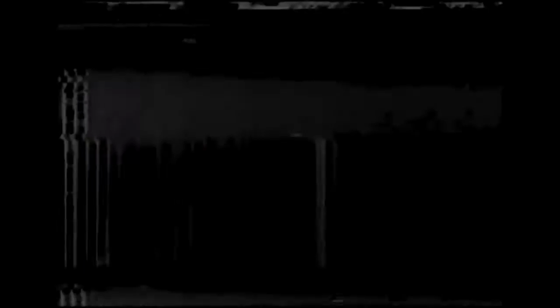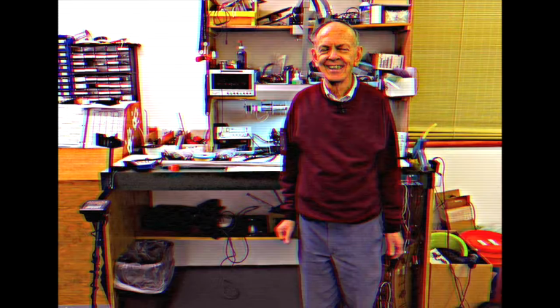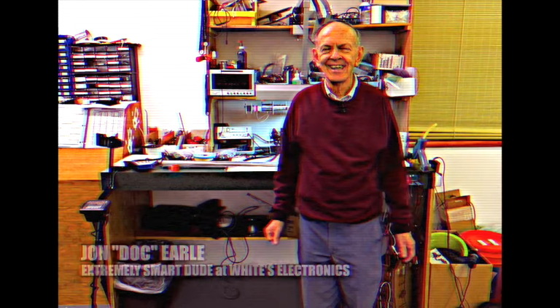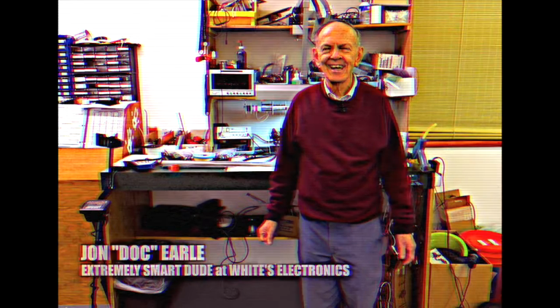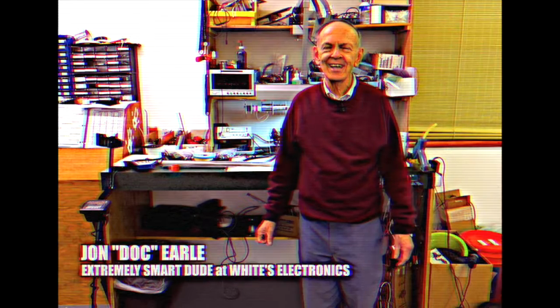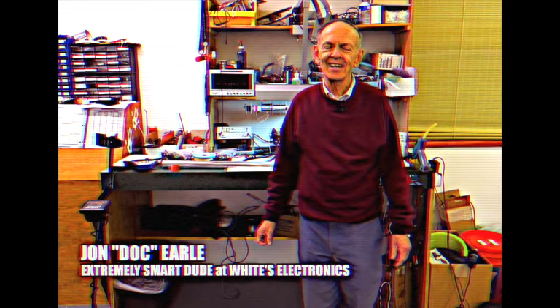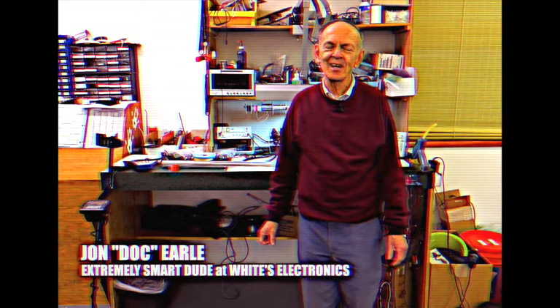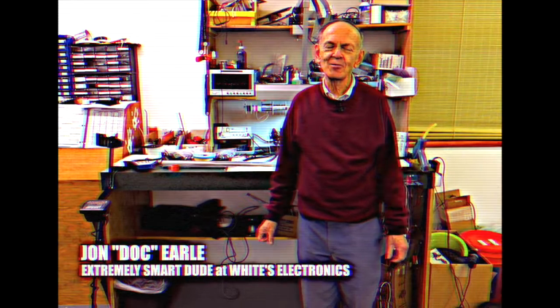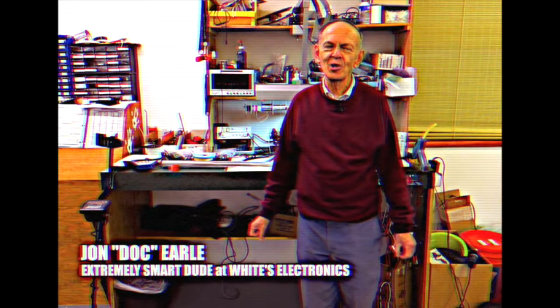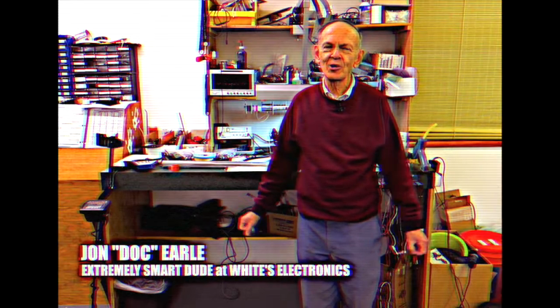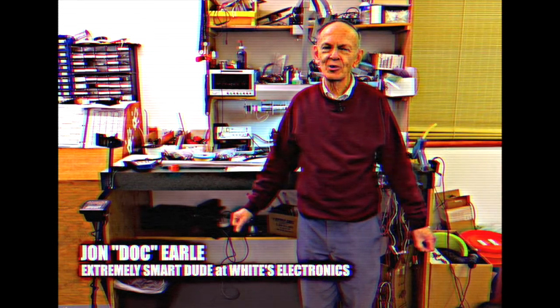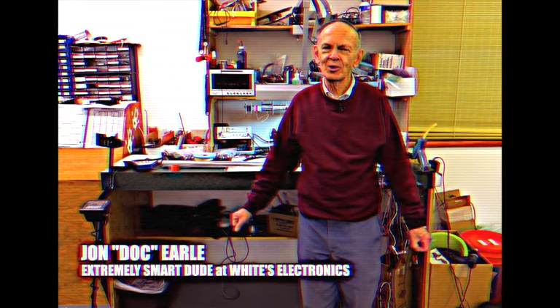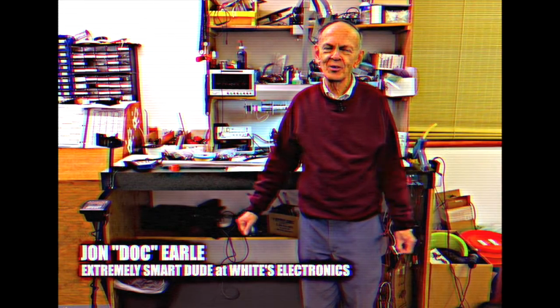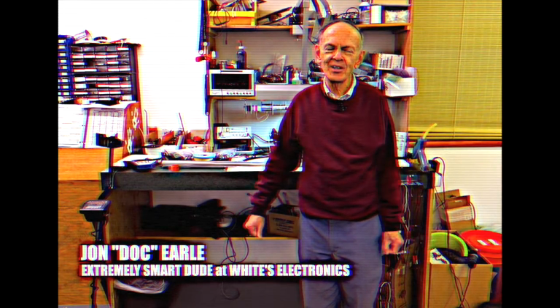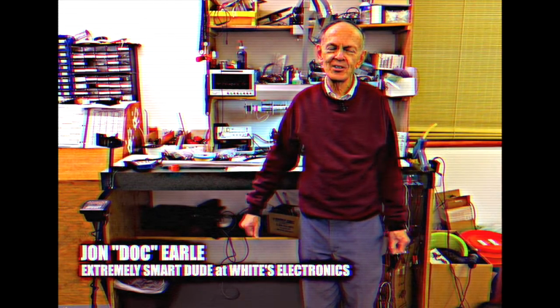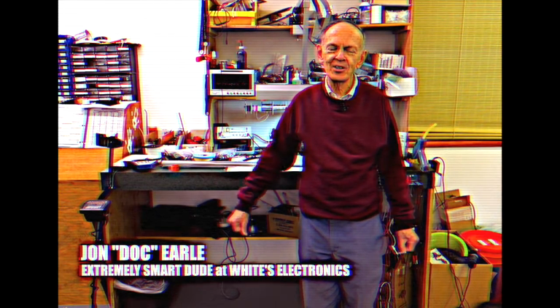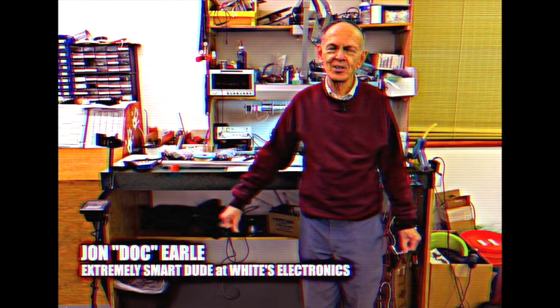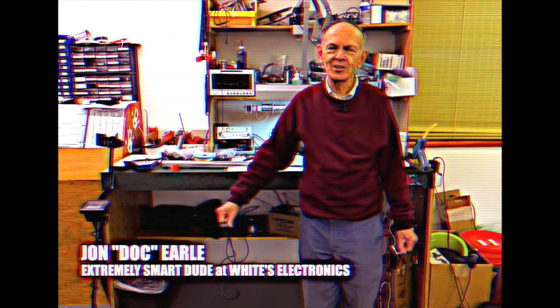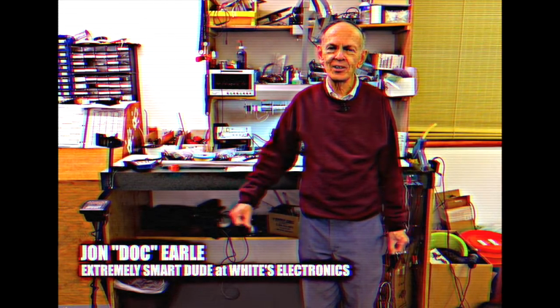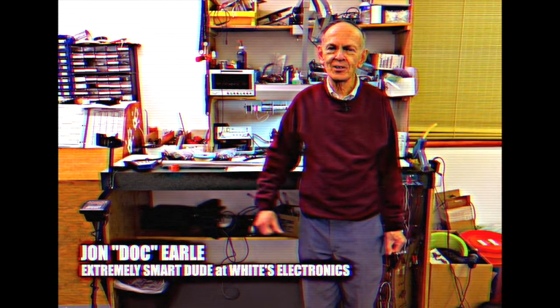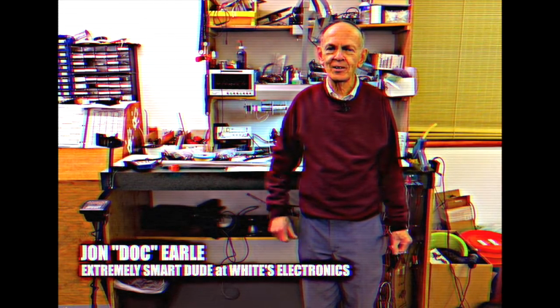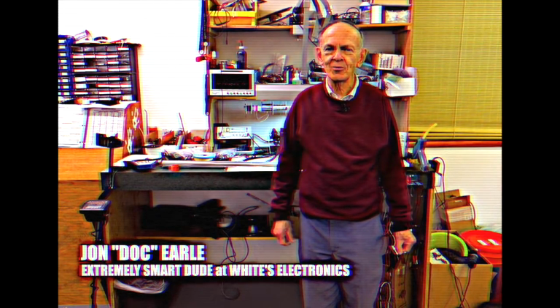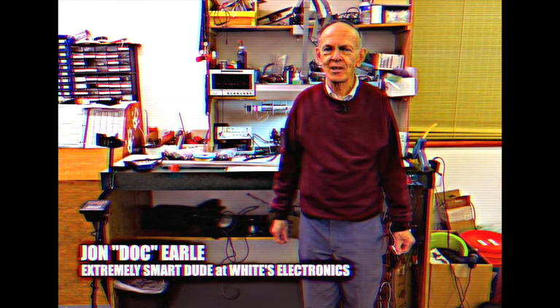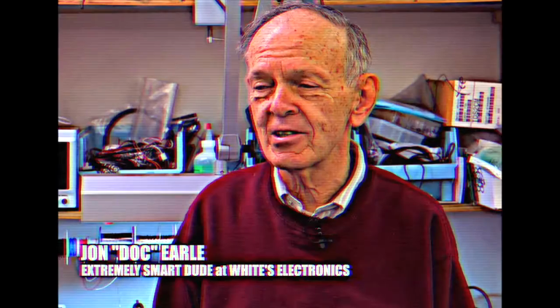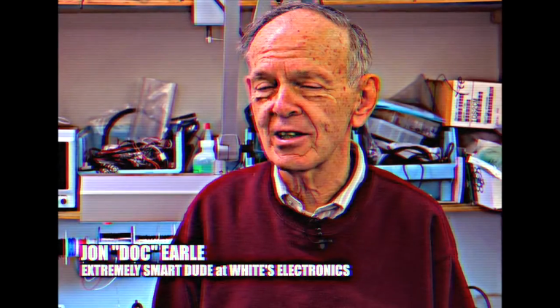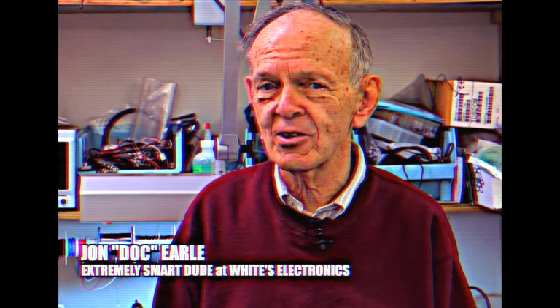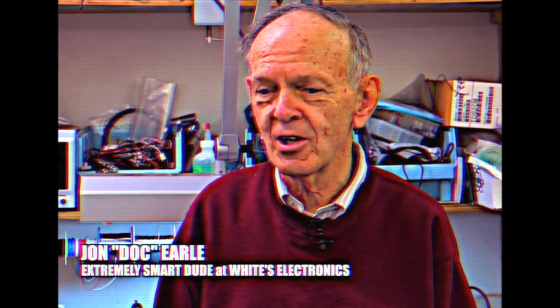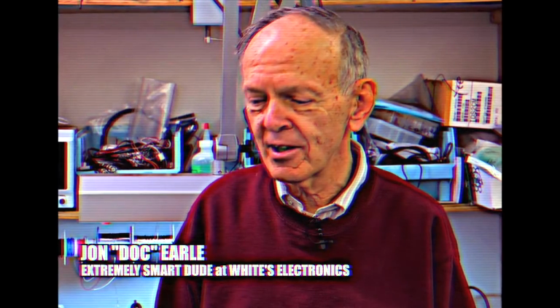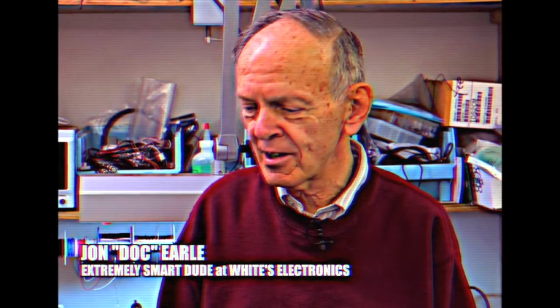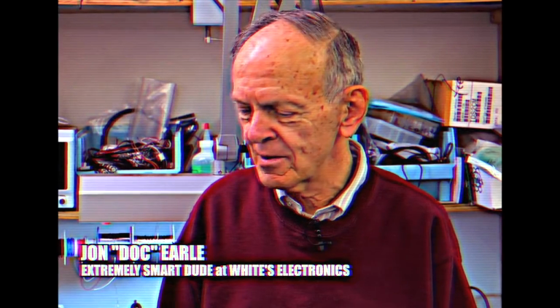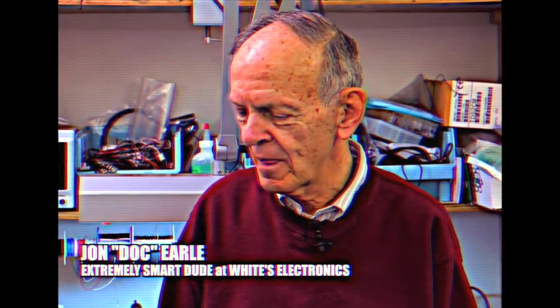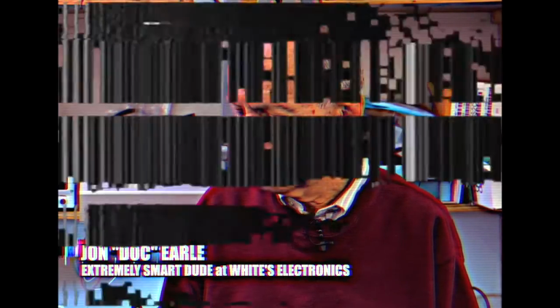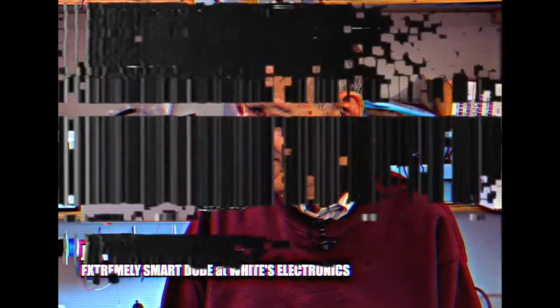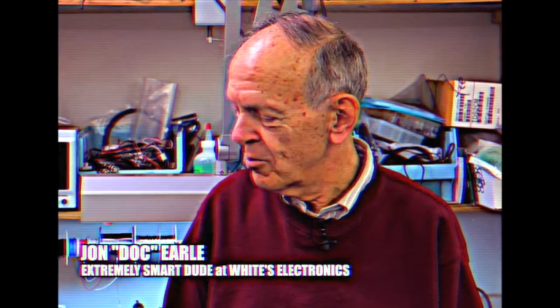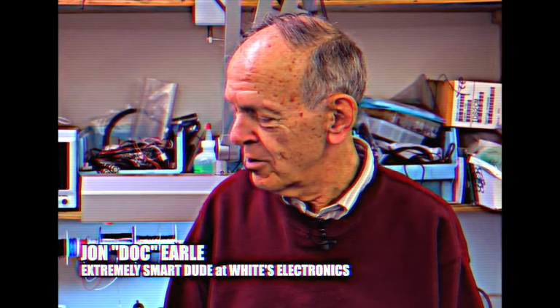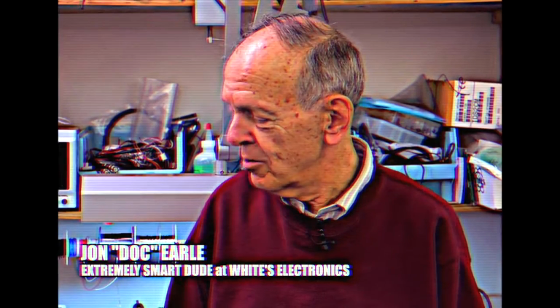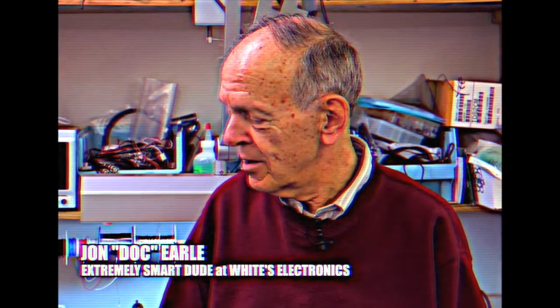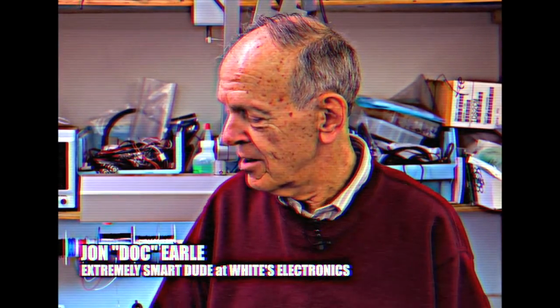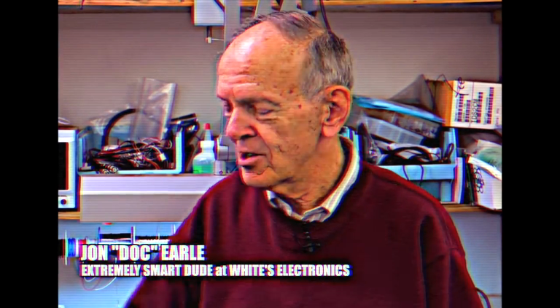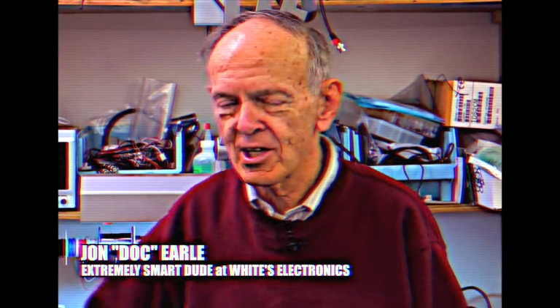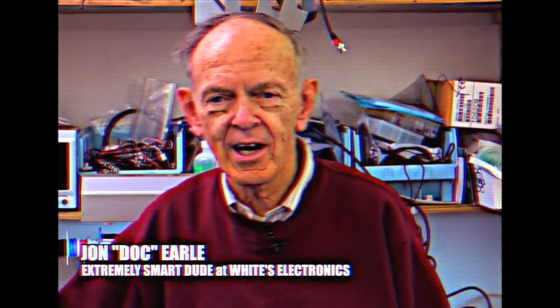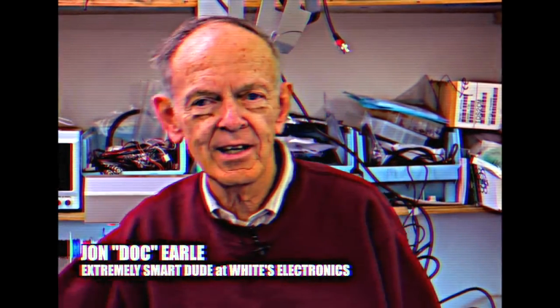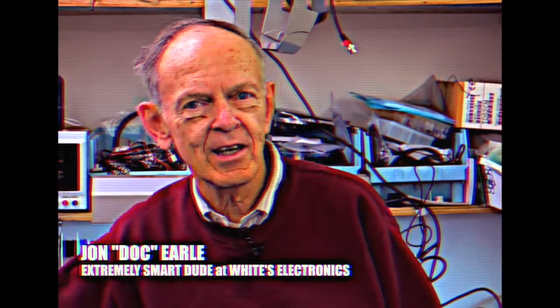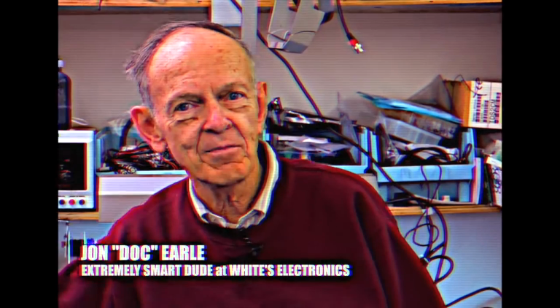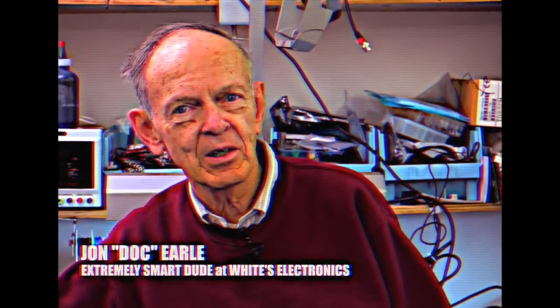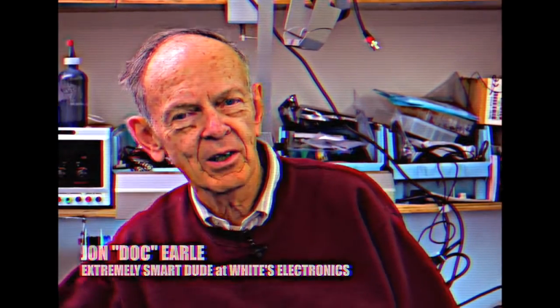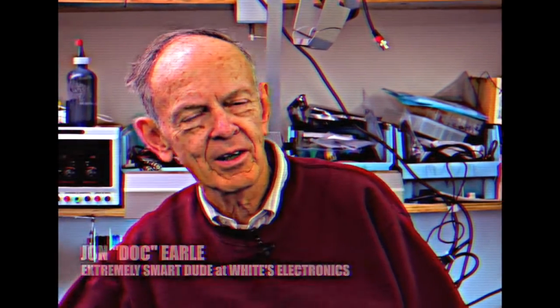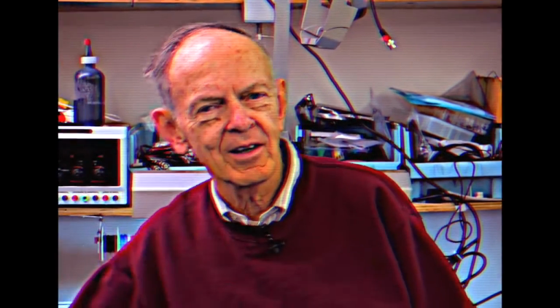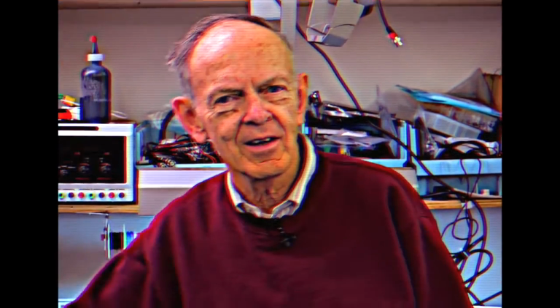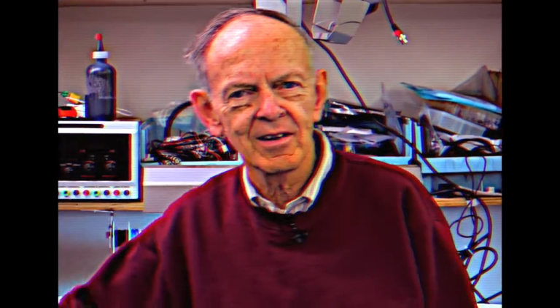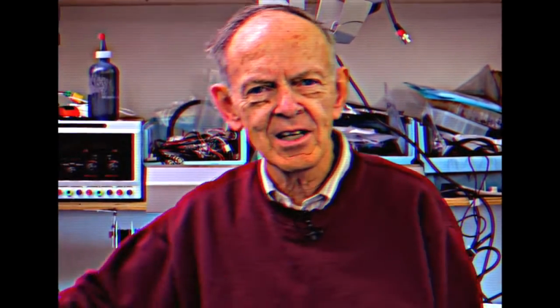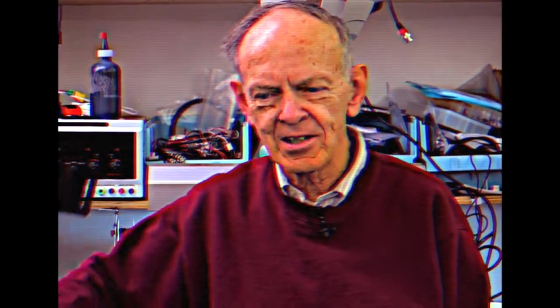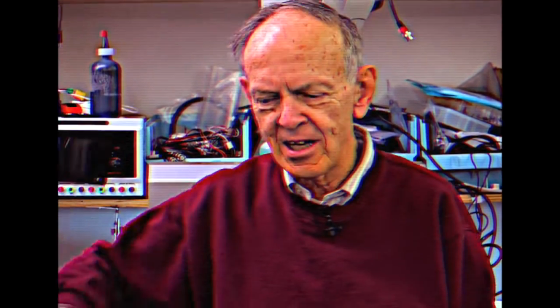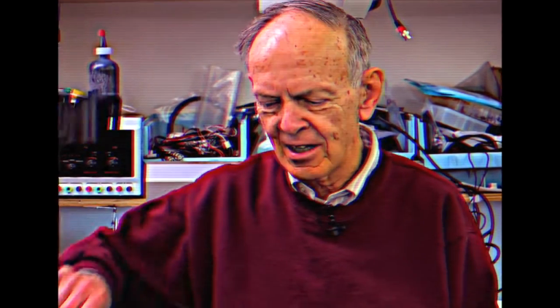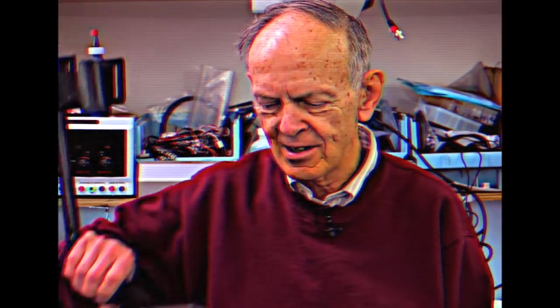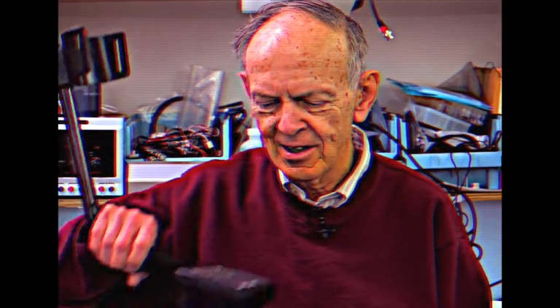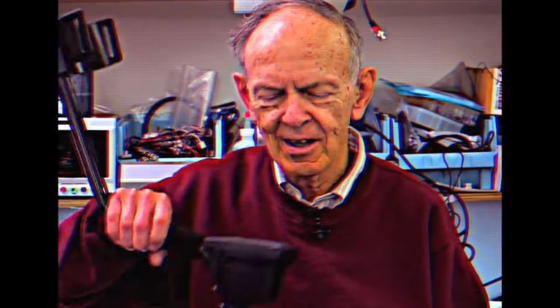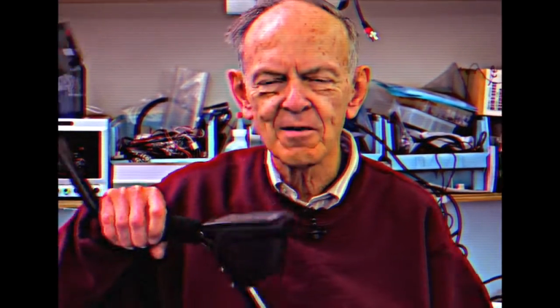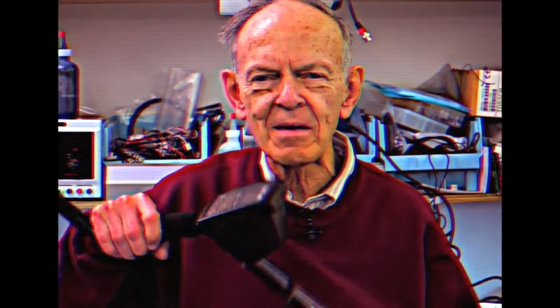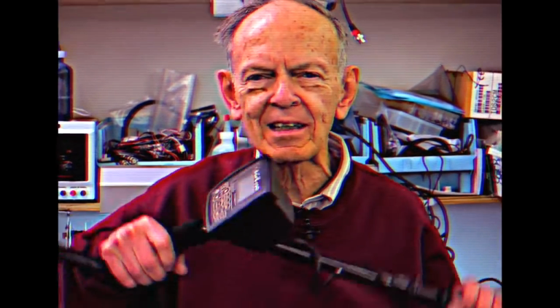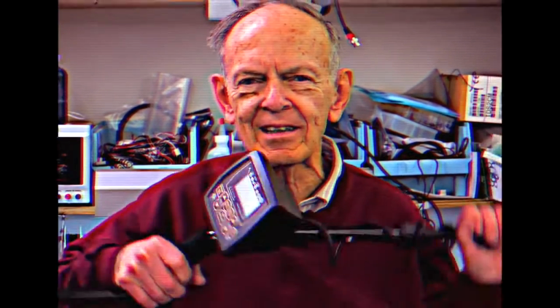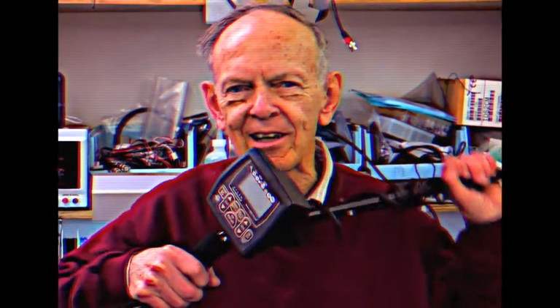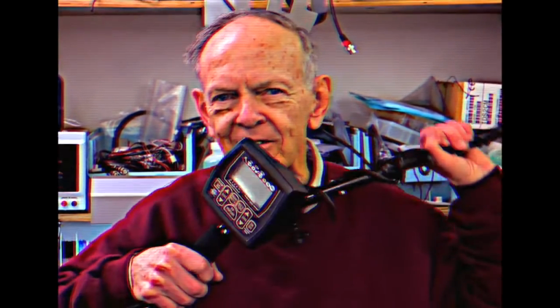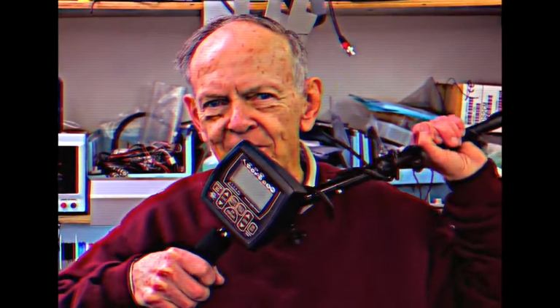Hi, I'm John Earl, engineer here at White's Electronics, where we design and build these things — metal detectors.